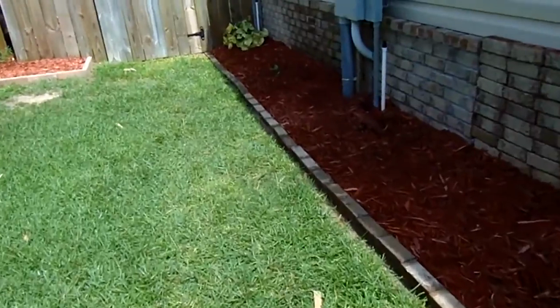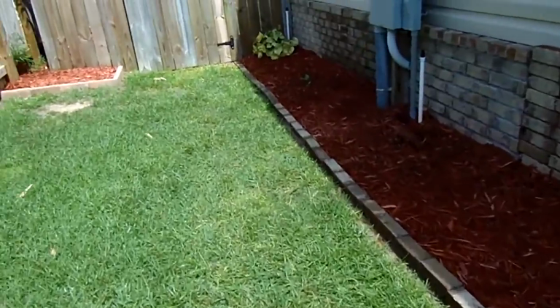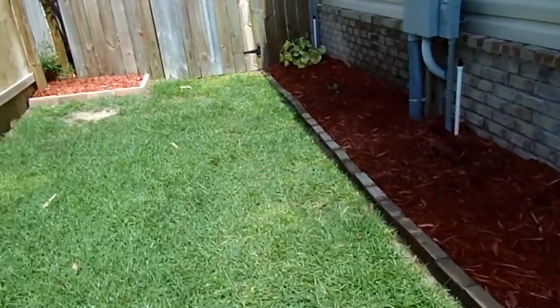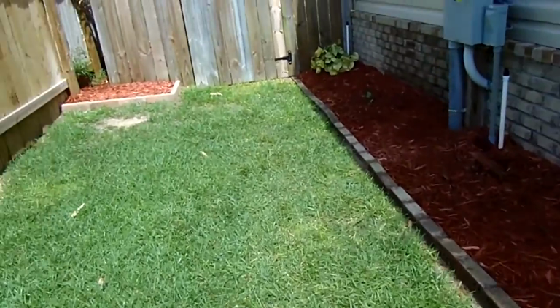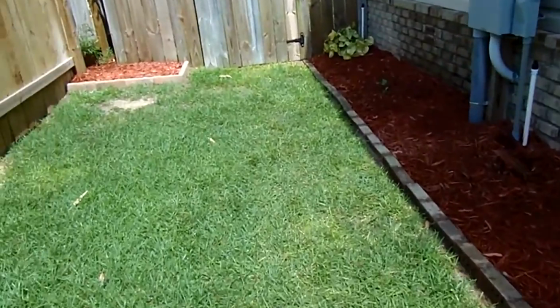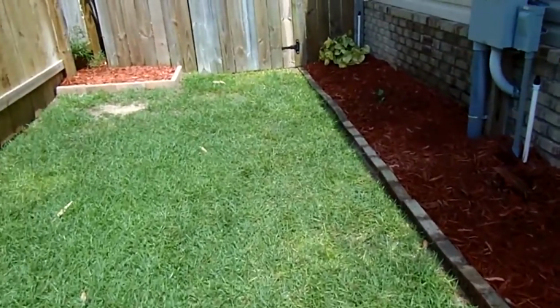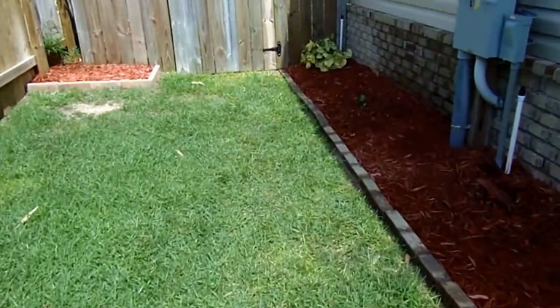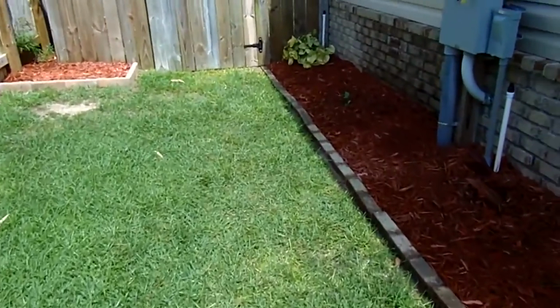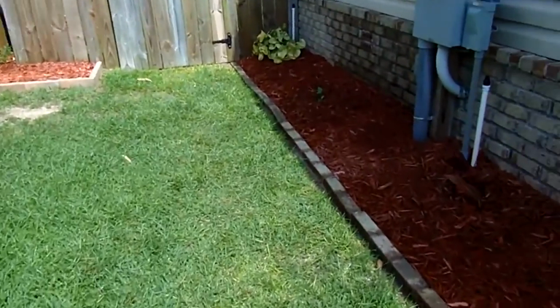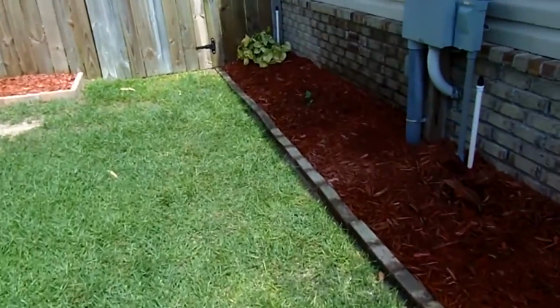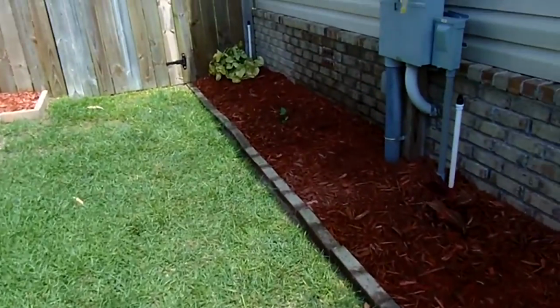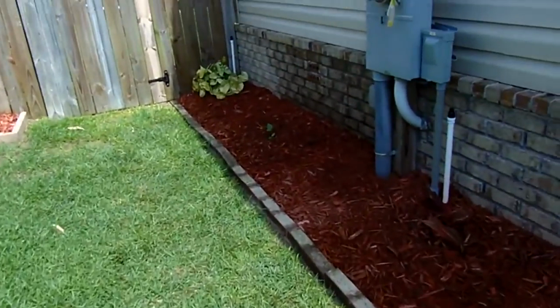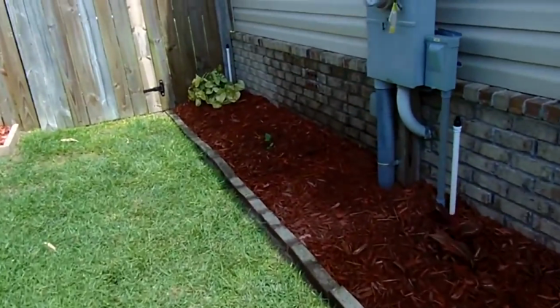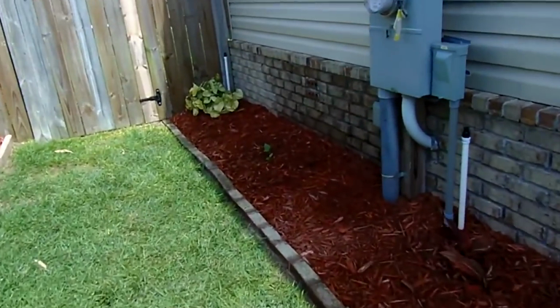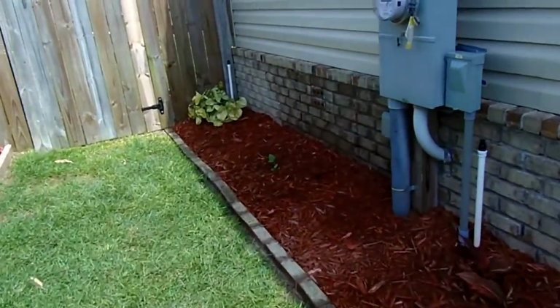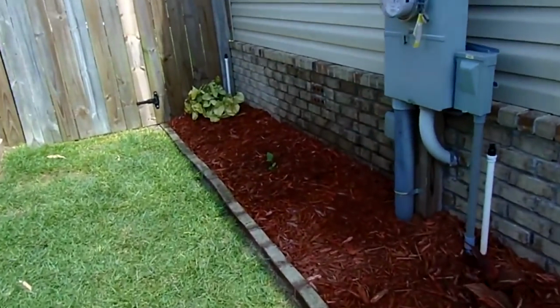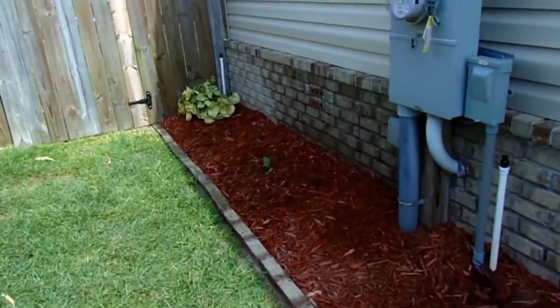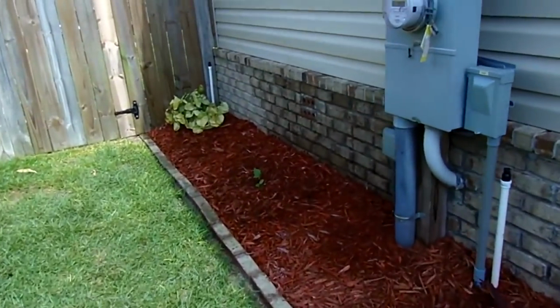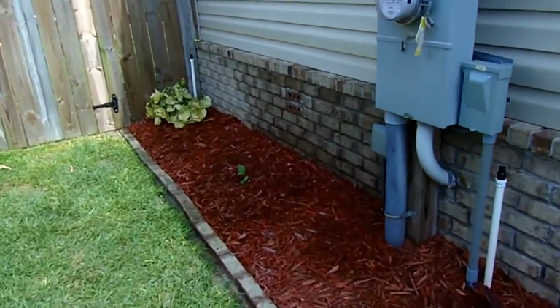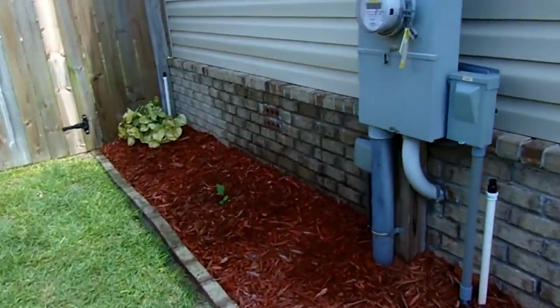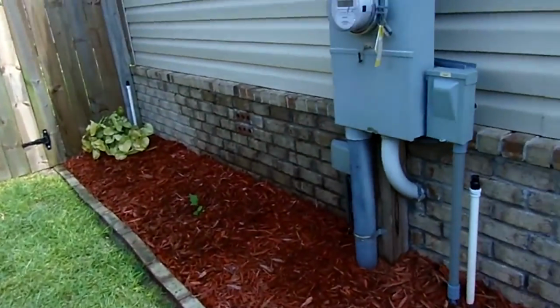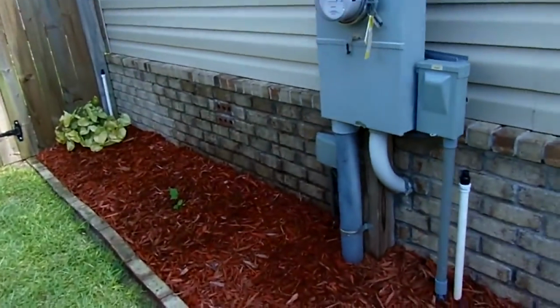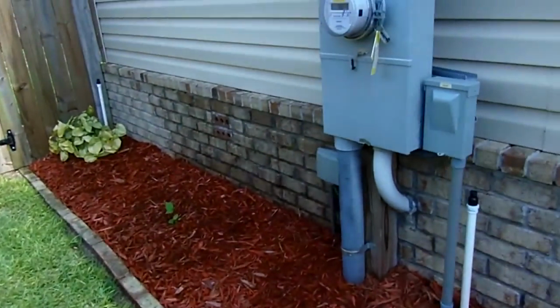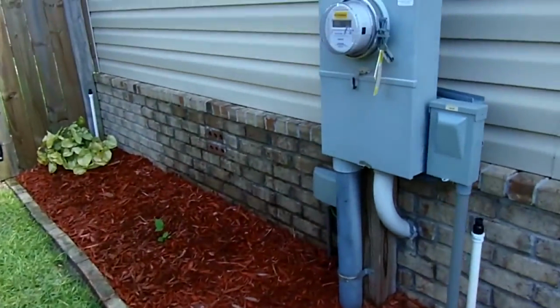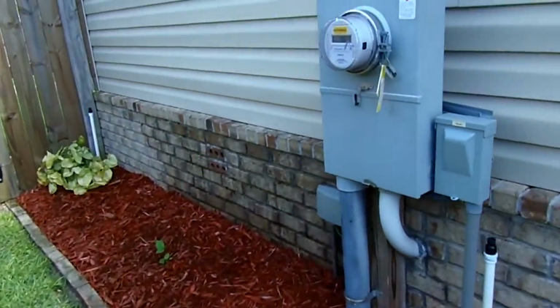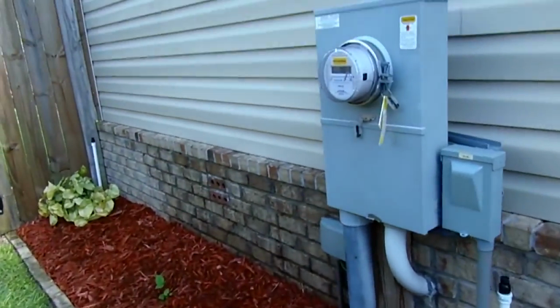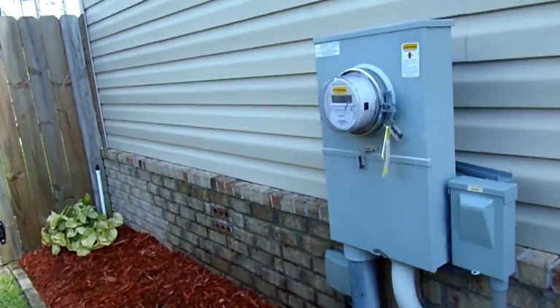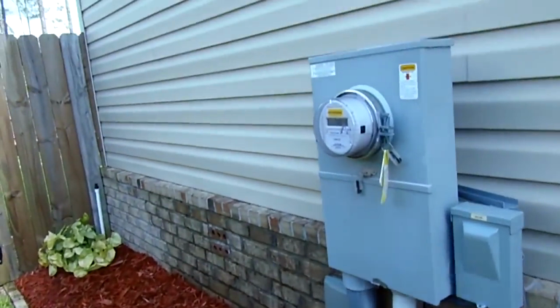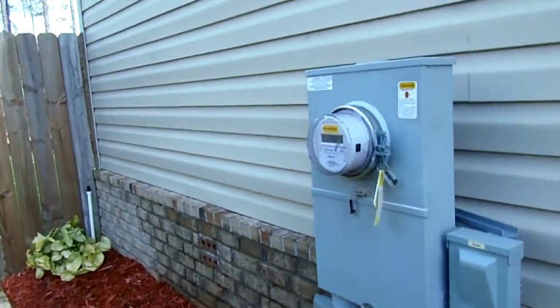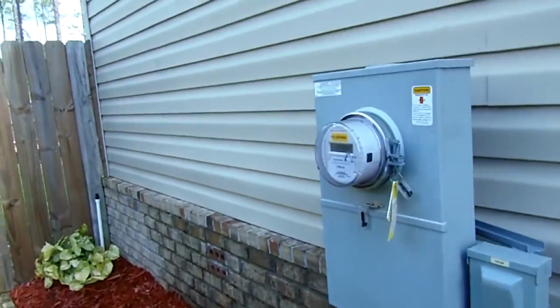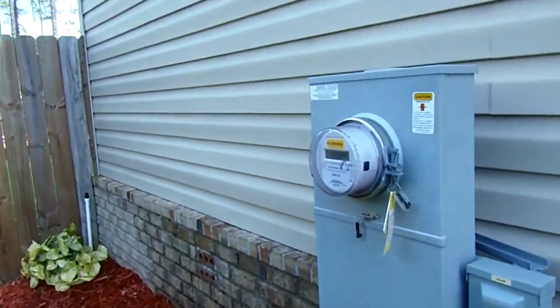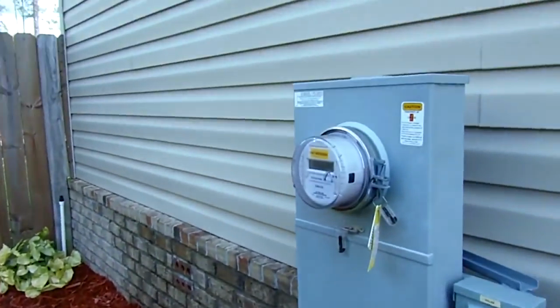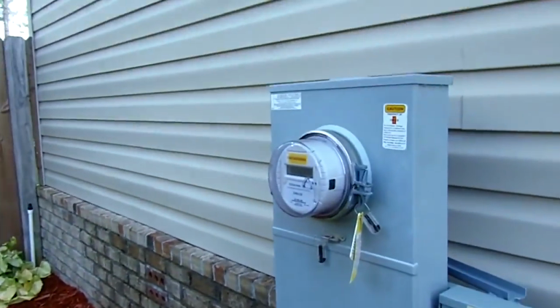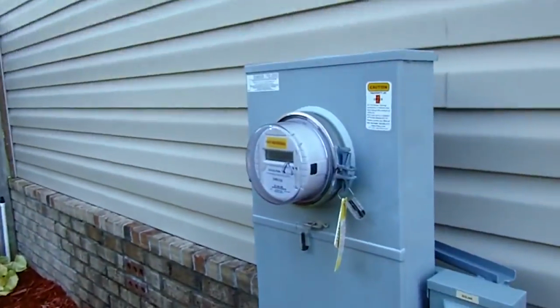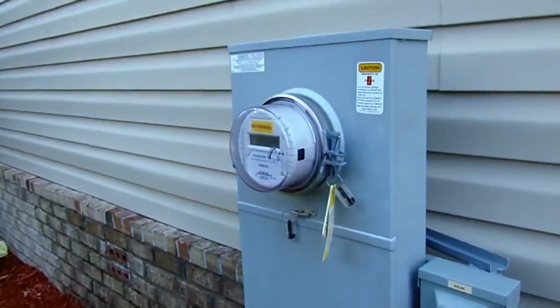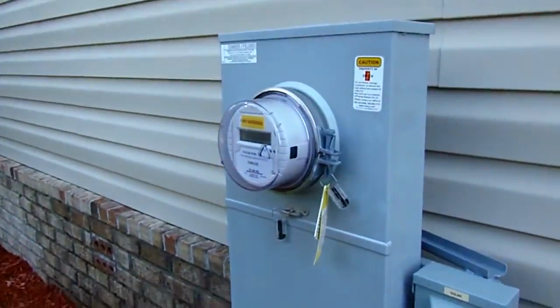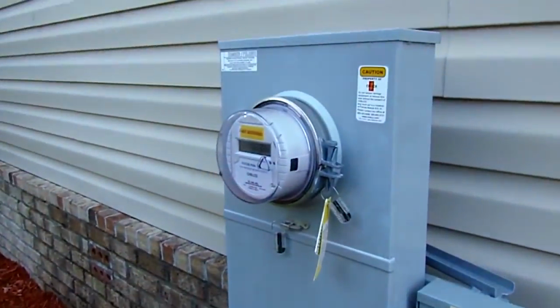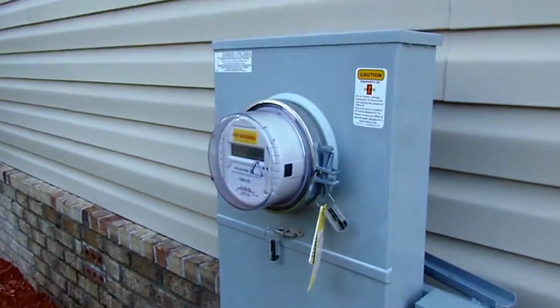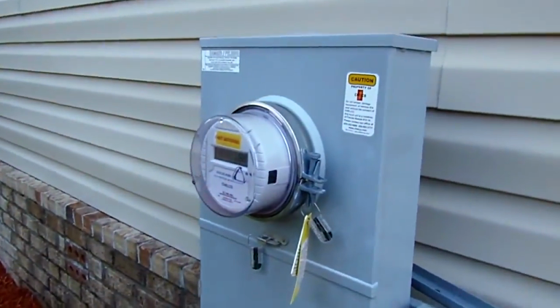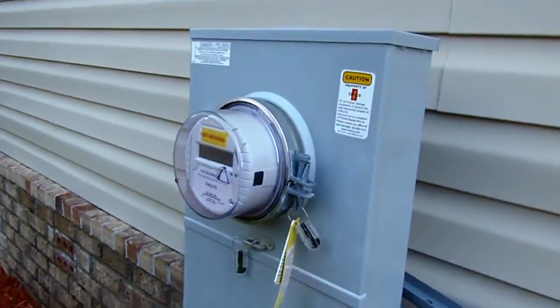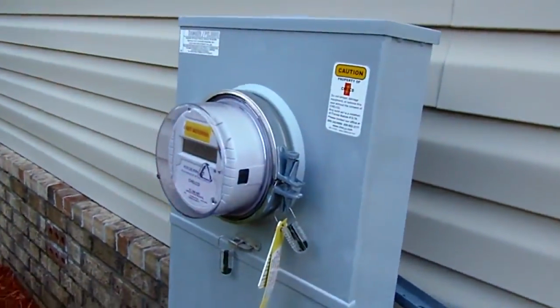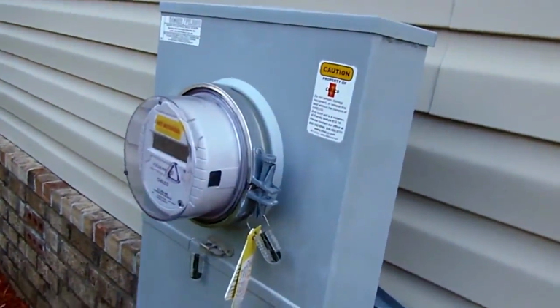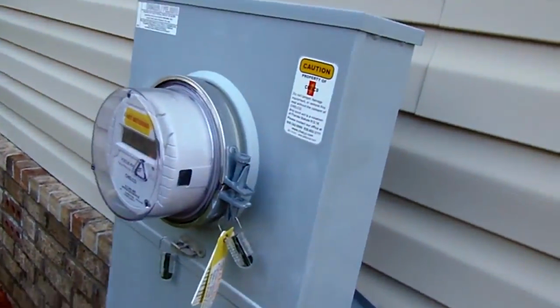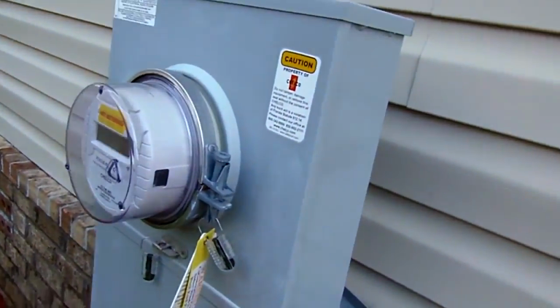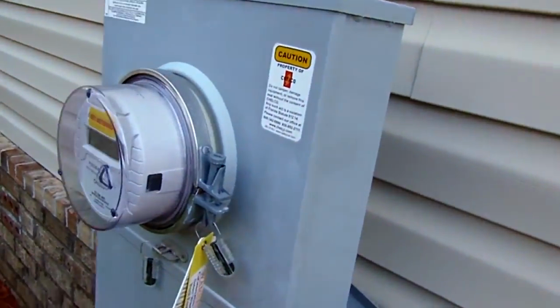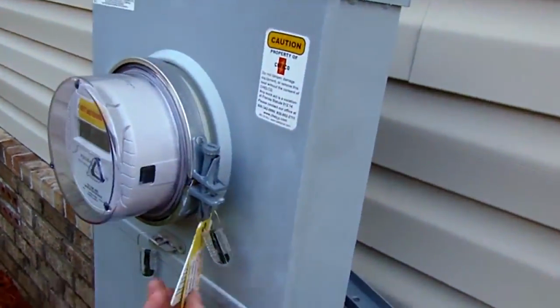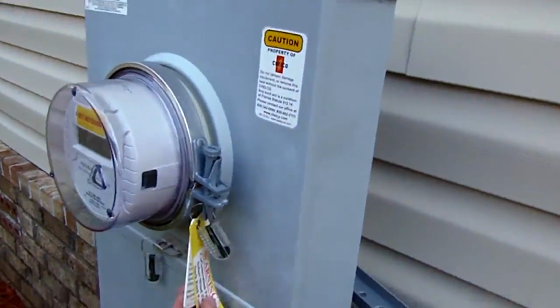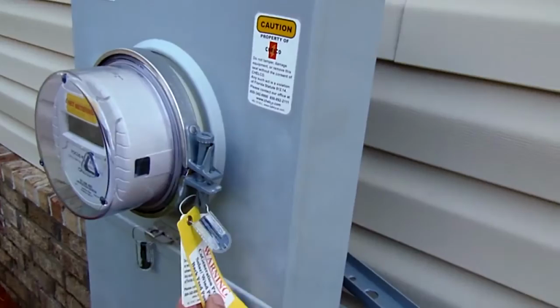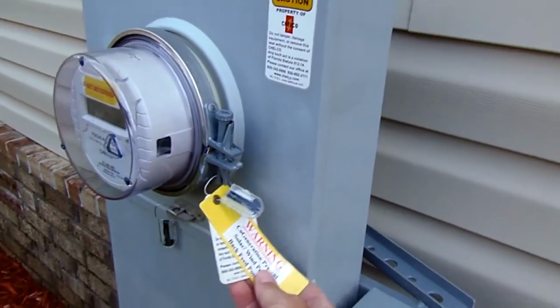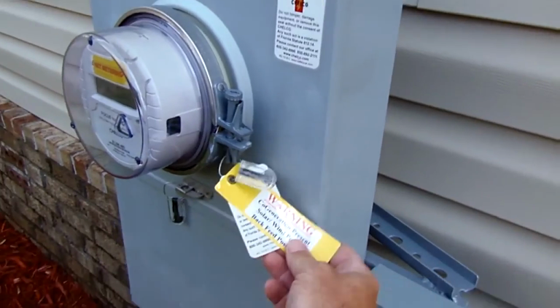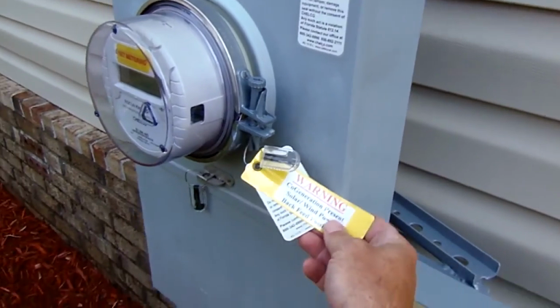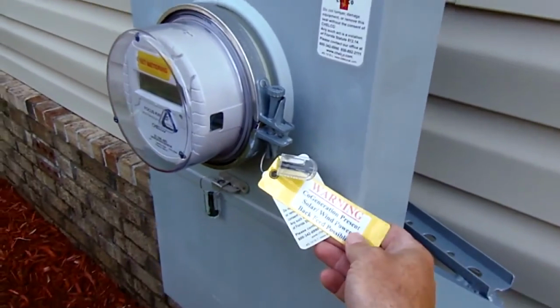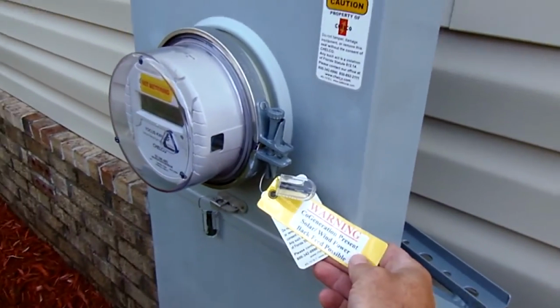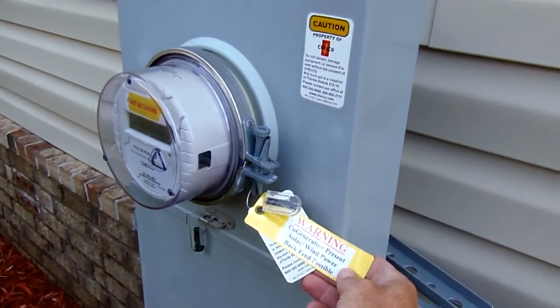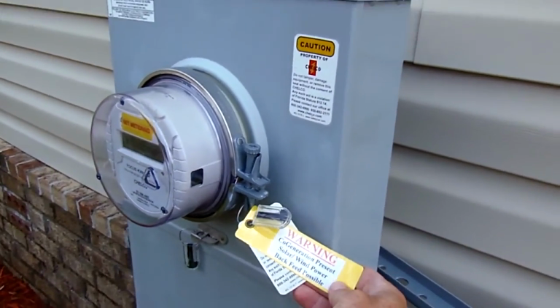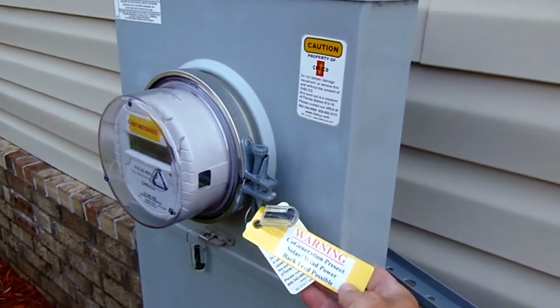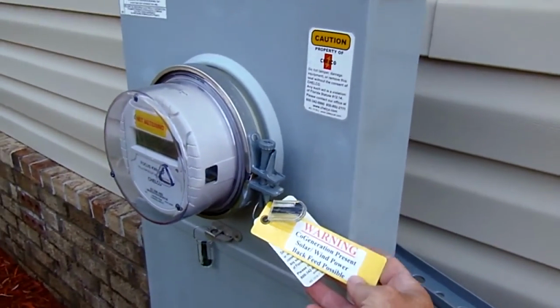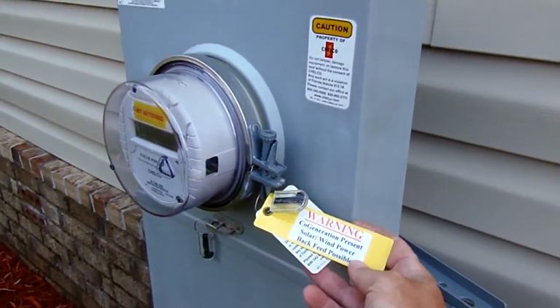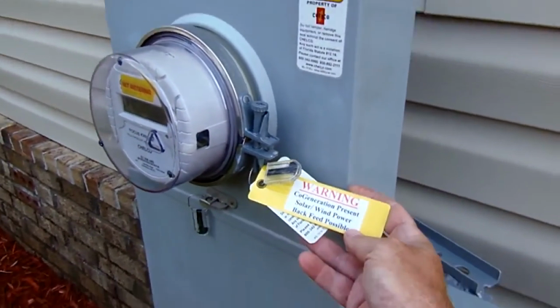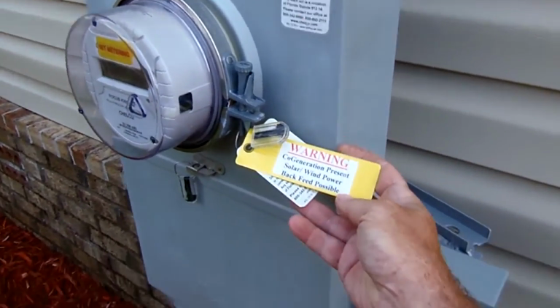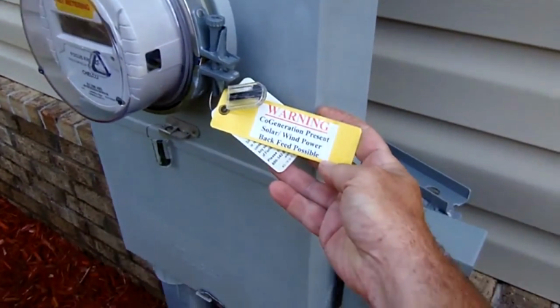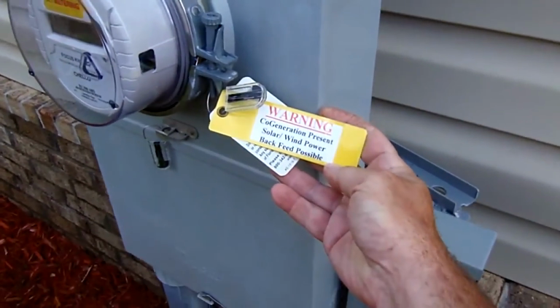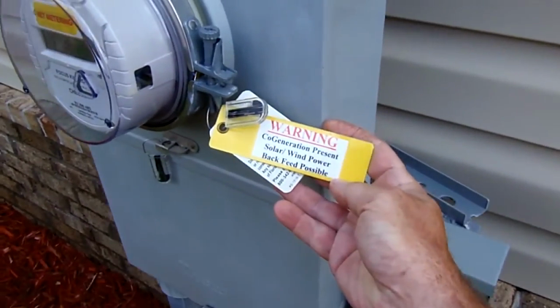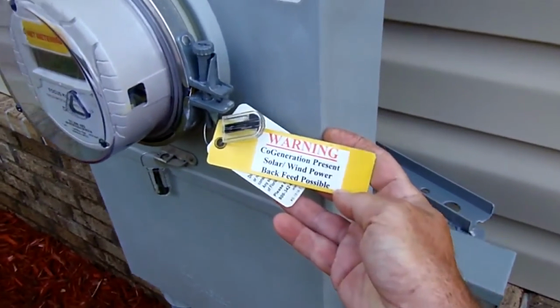Everybody said those Chinese grid inverters can't get approved. Well, I got mine approved. And there's my tag.